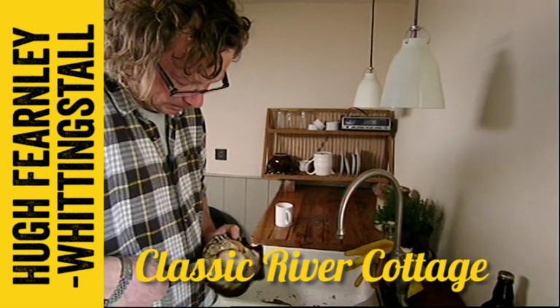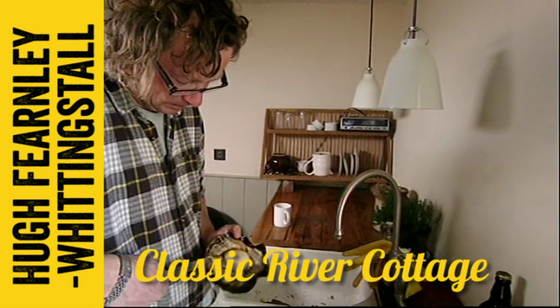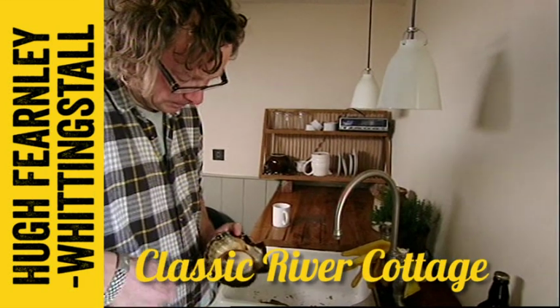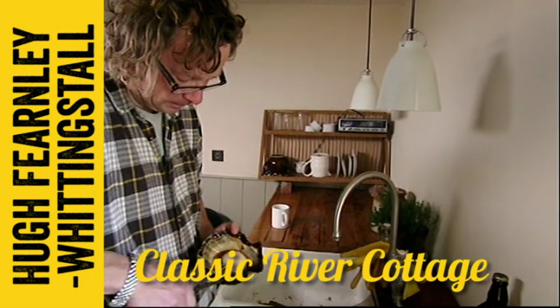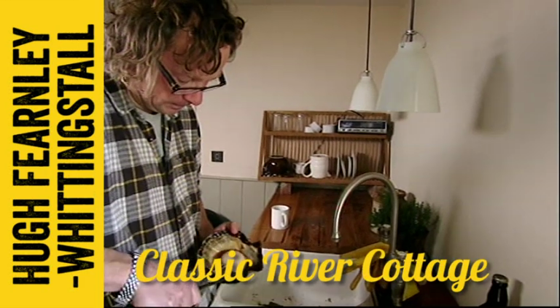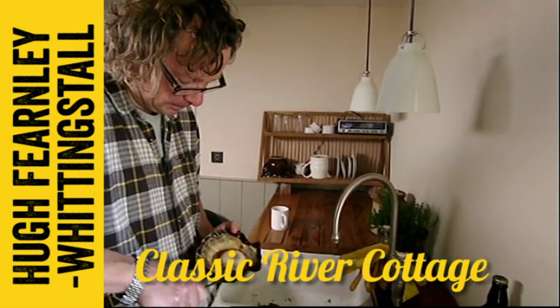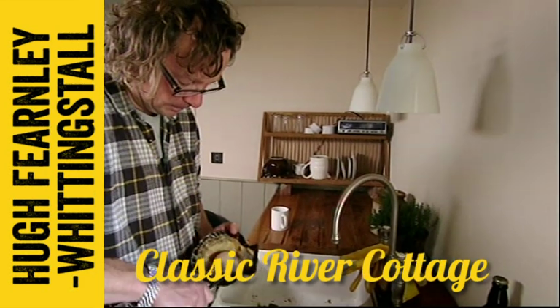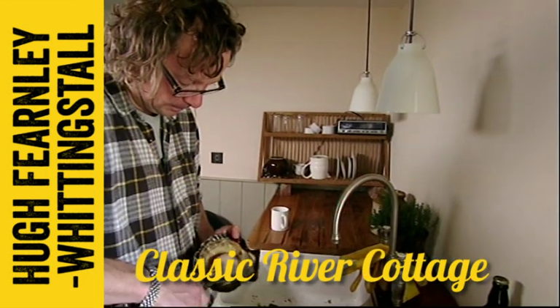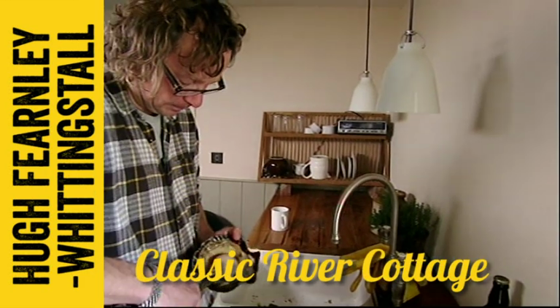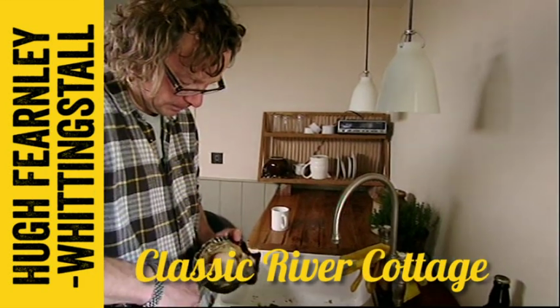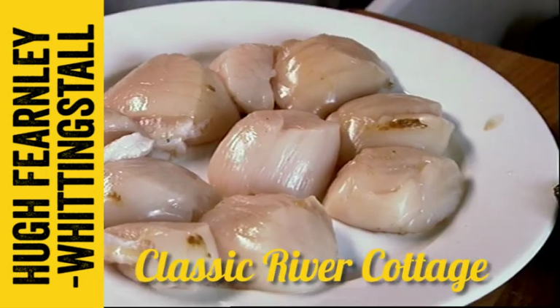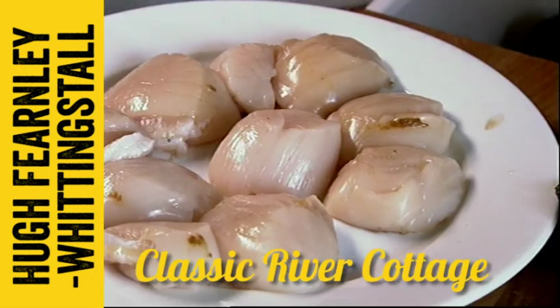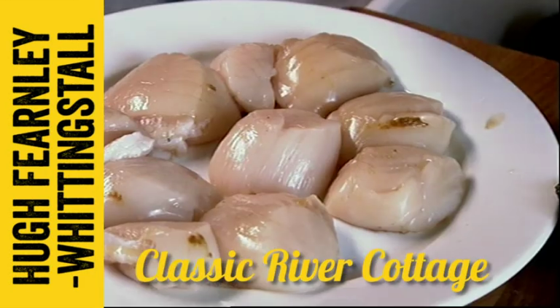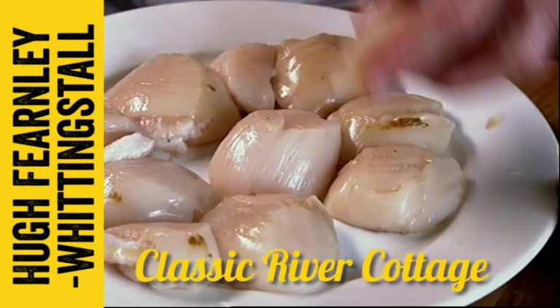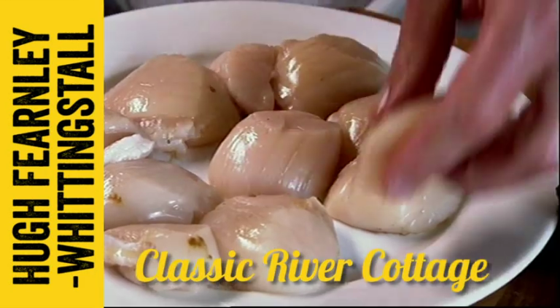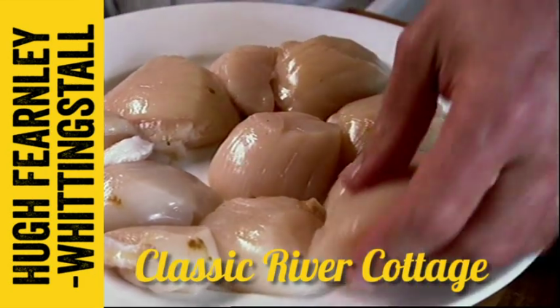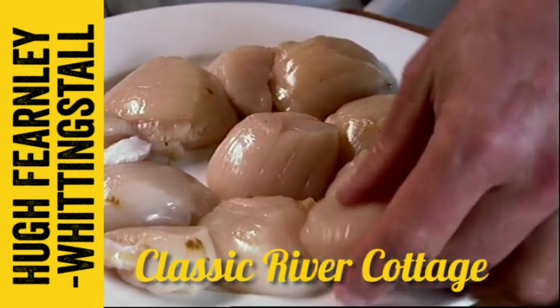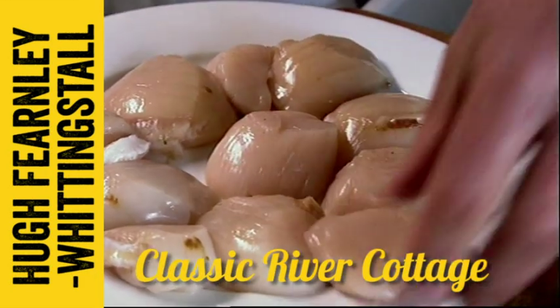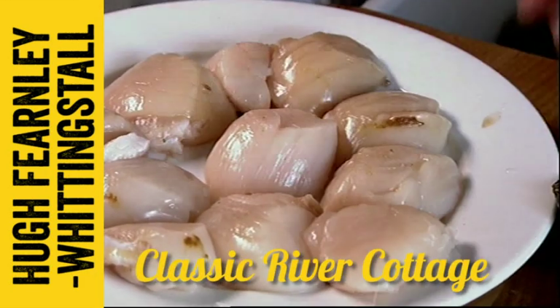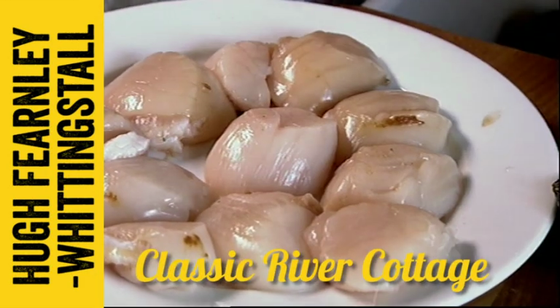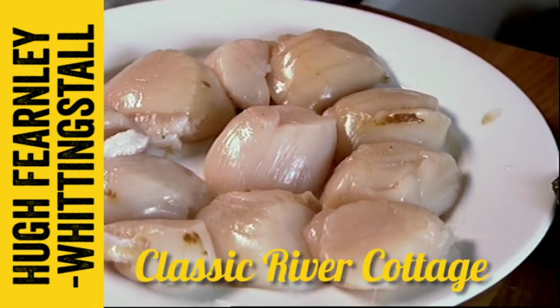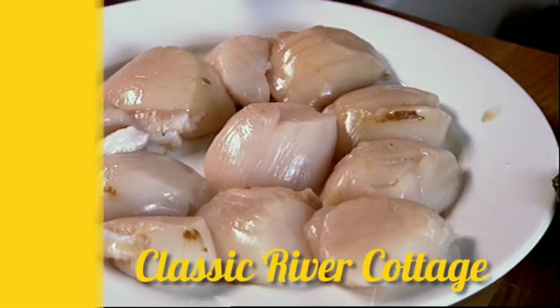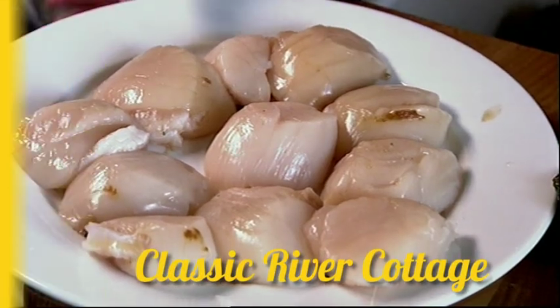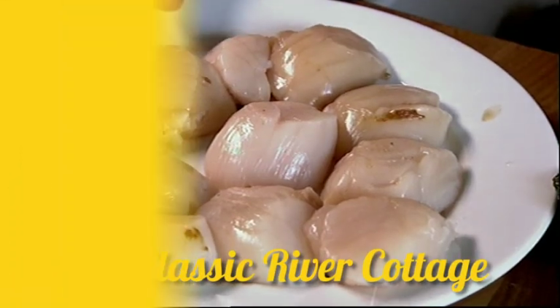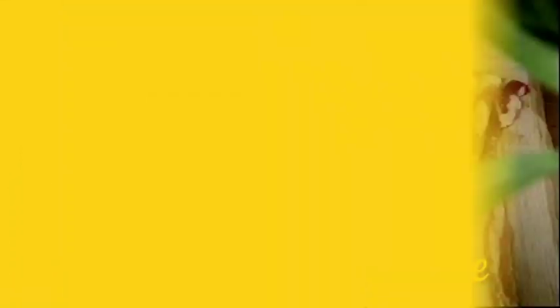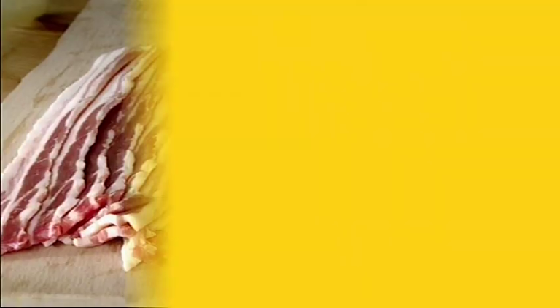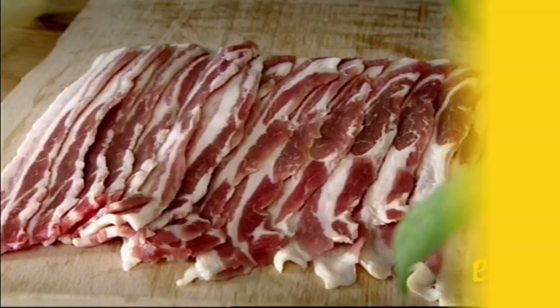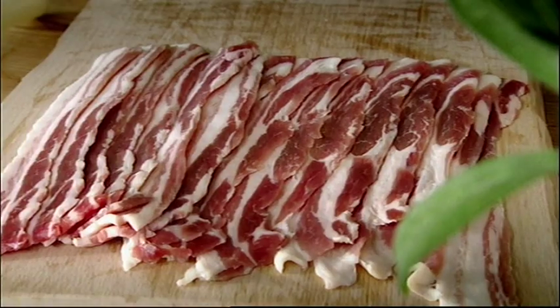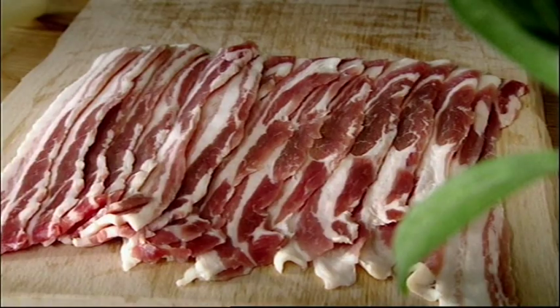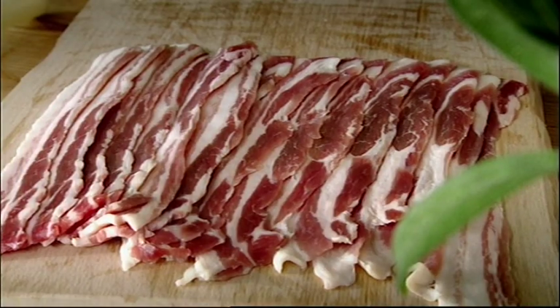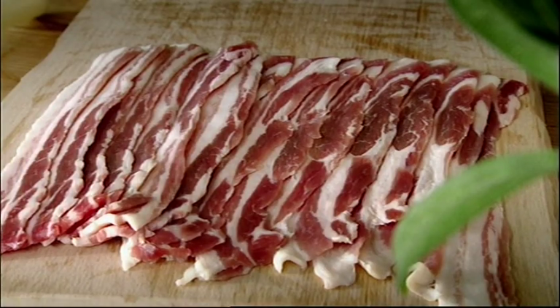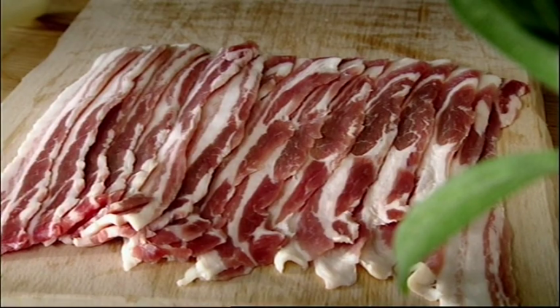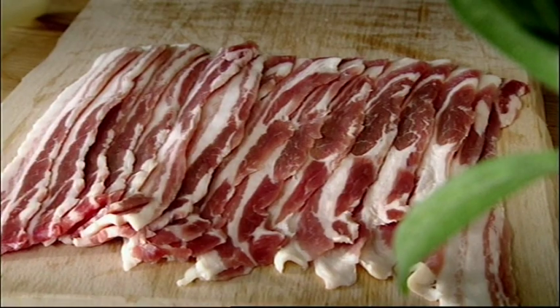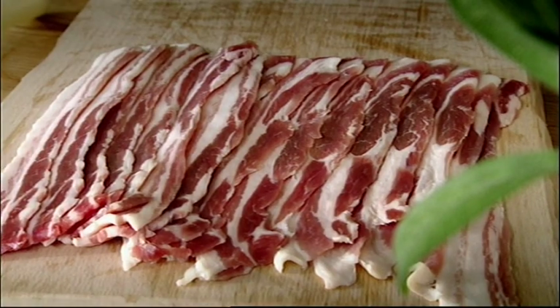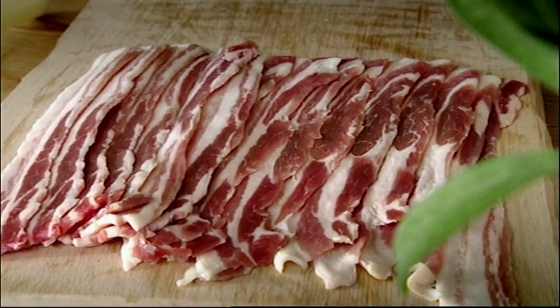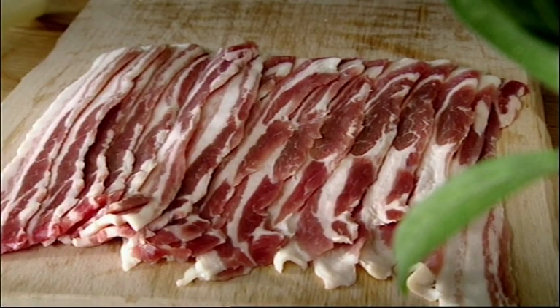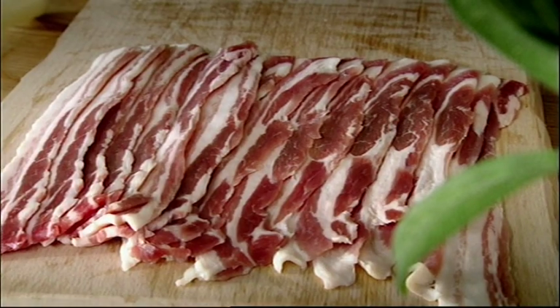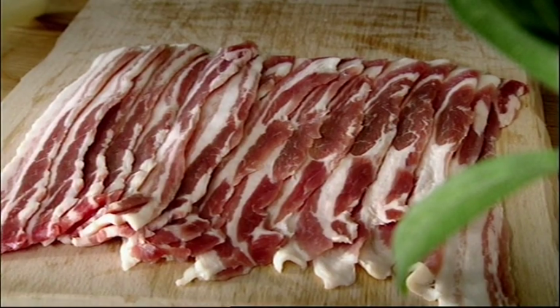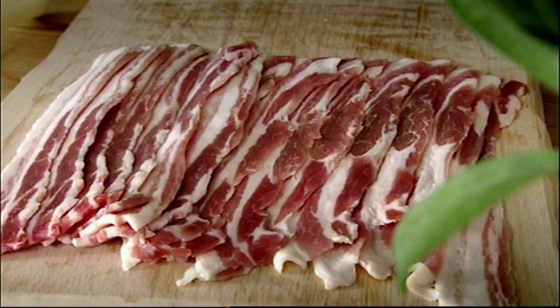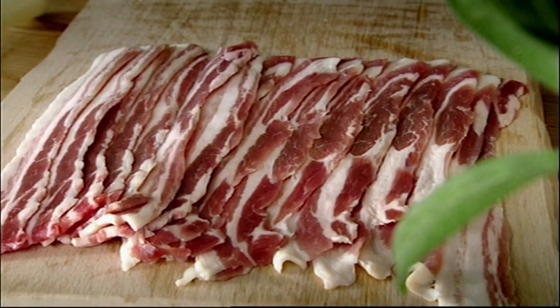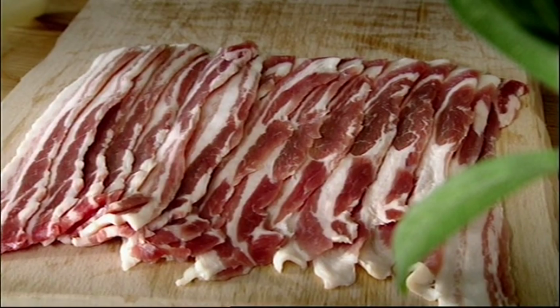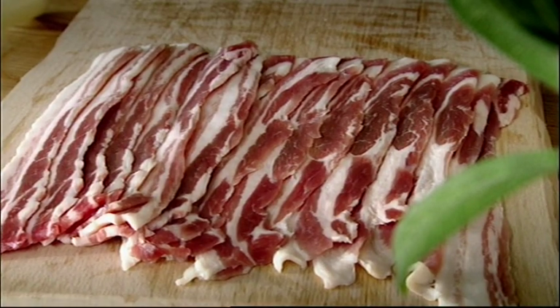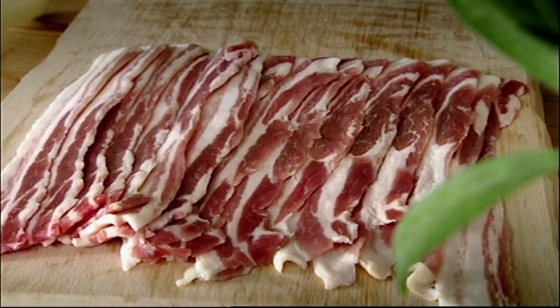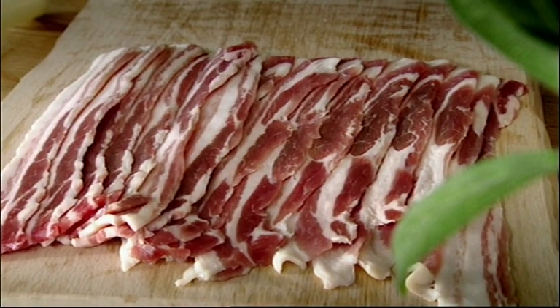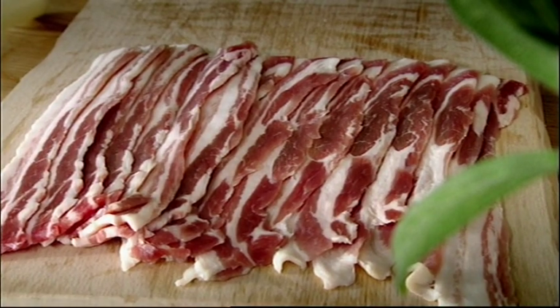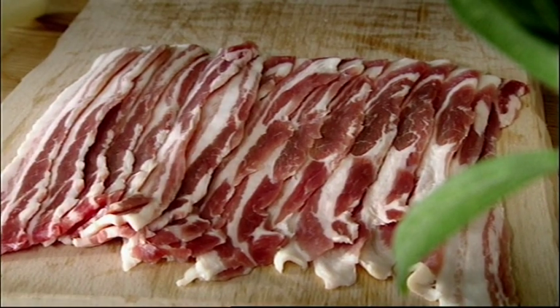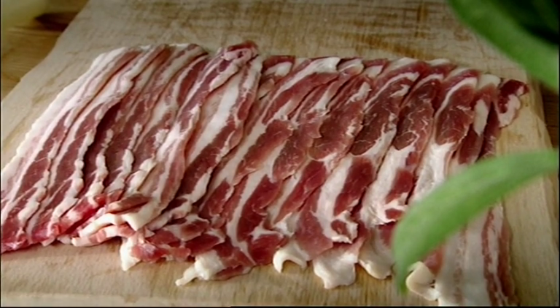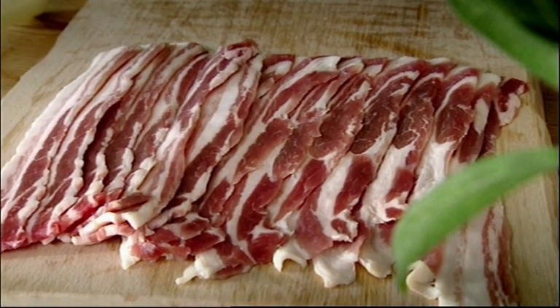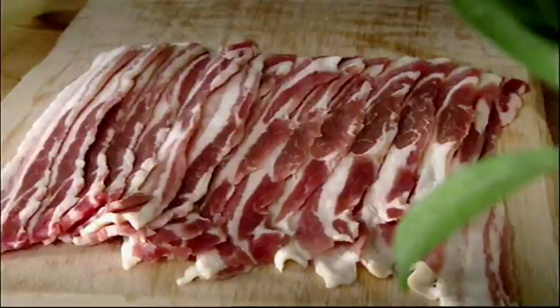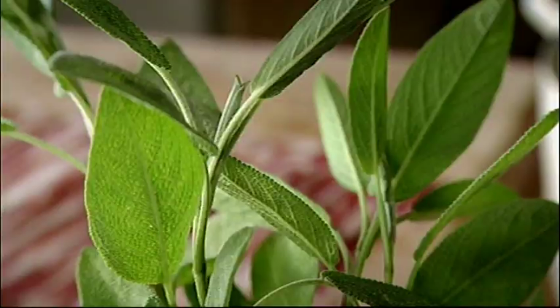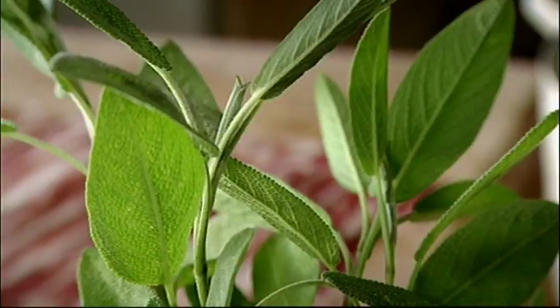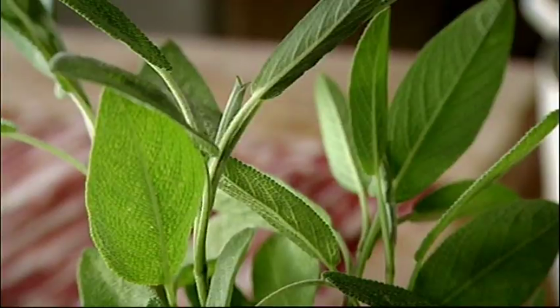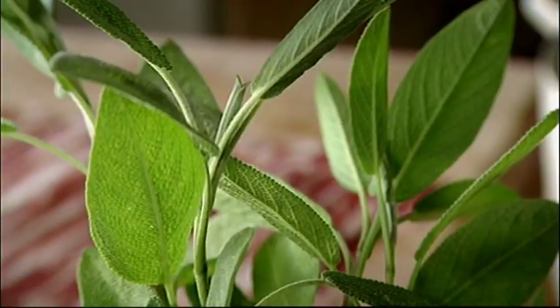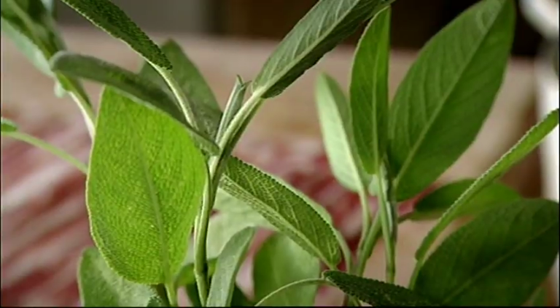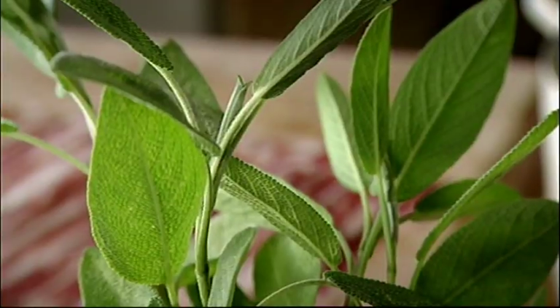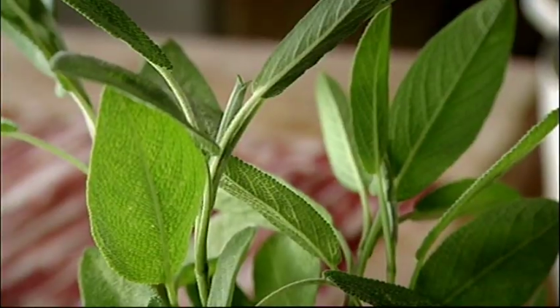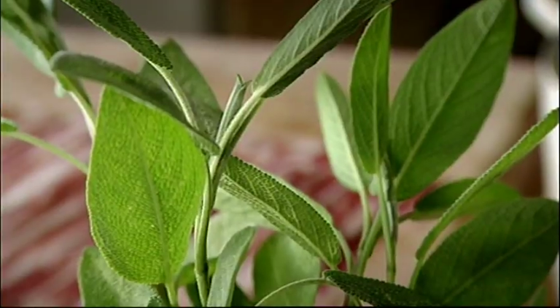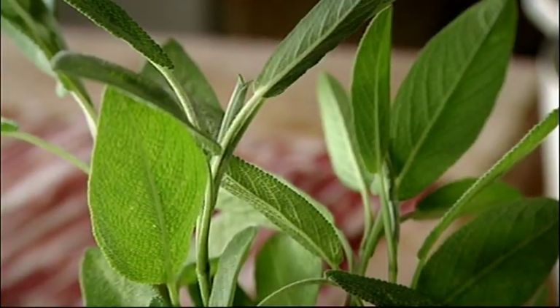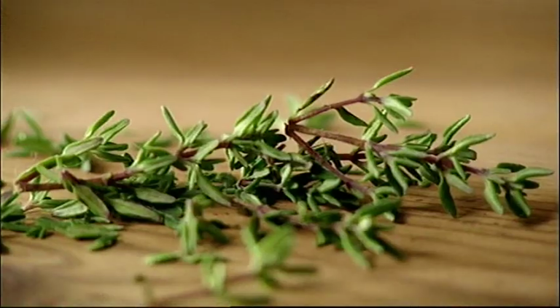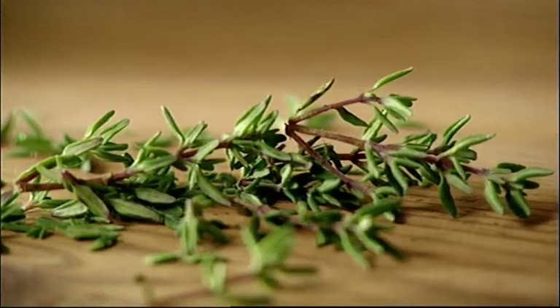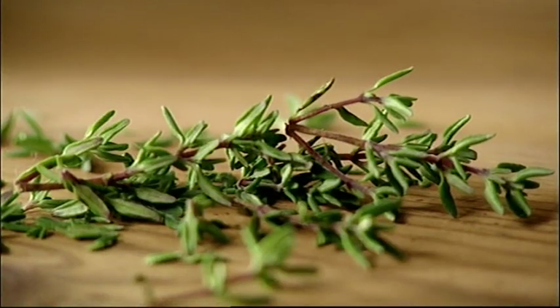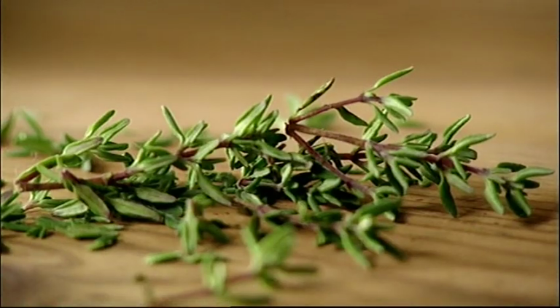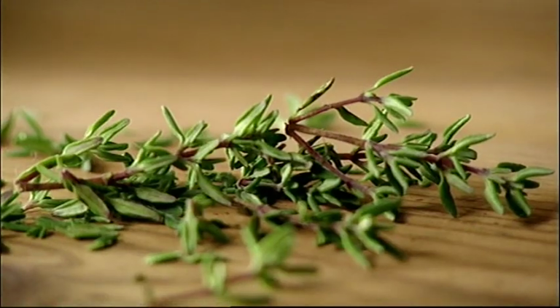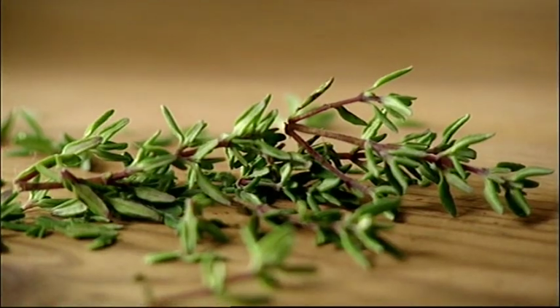These monsters of the deep will play a starring role in a treat made tasty by a few simple seasonal ingredients.